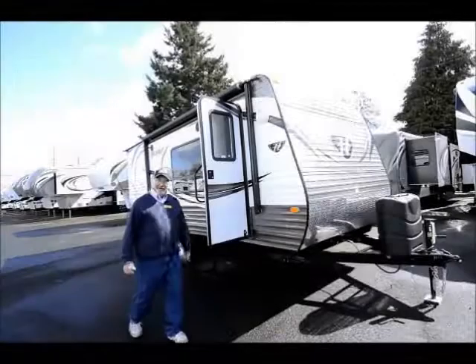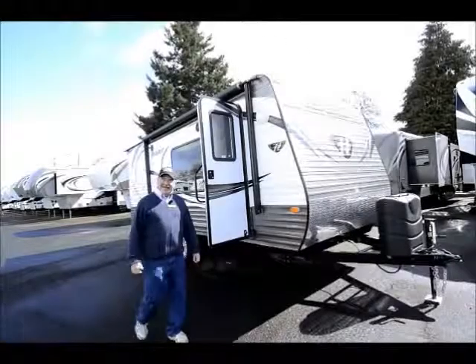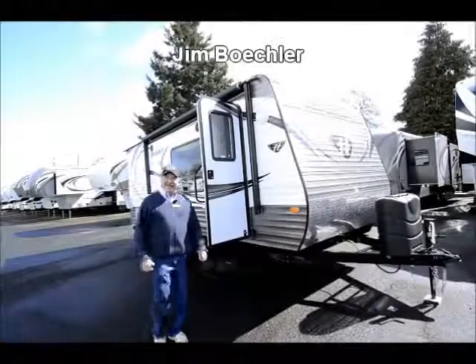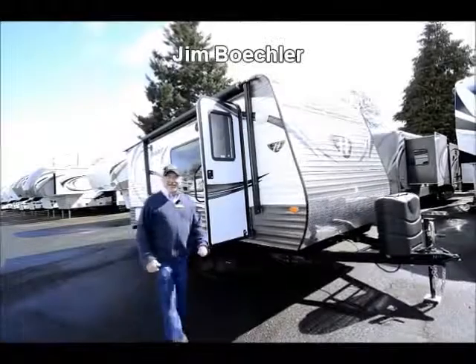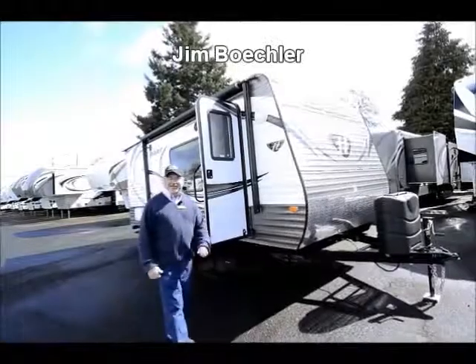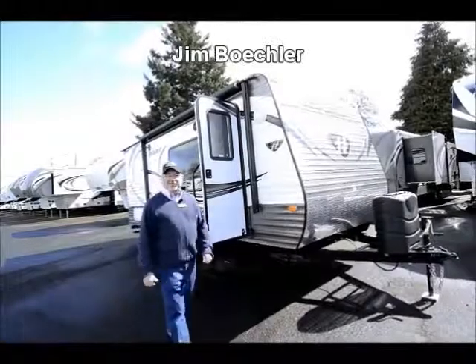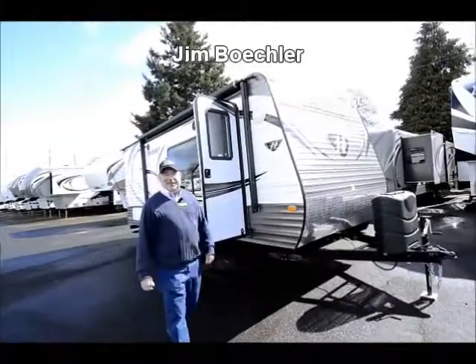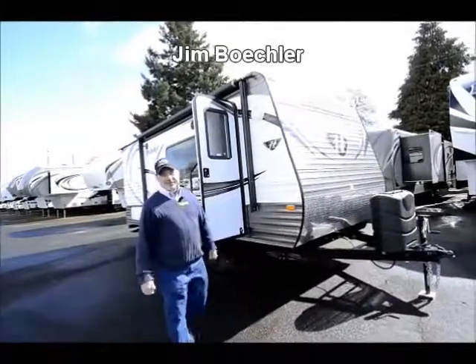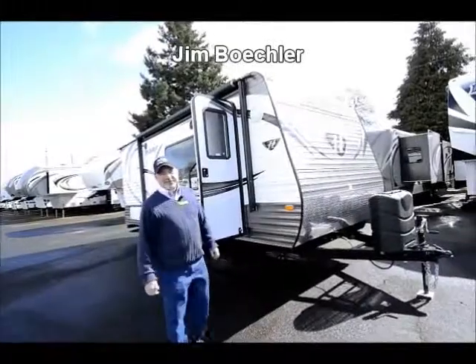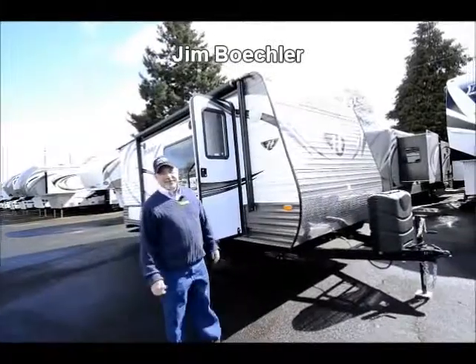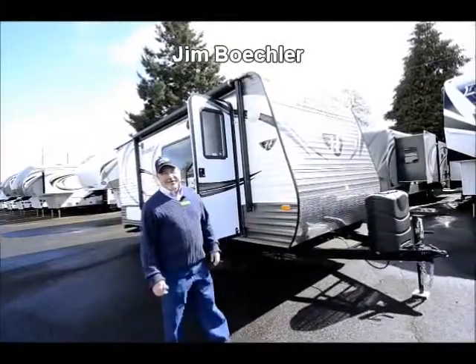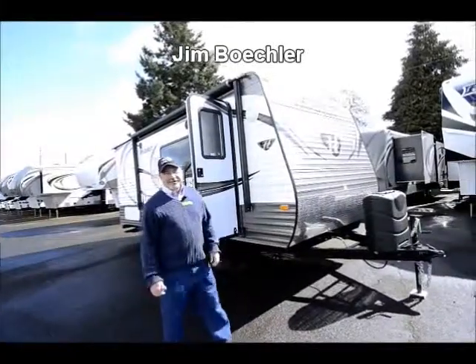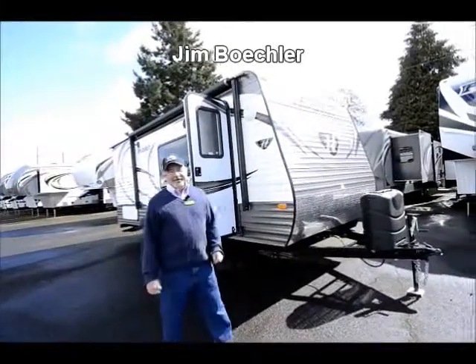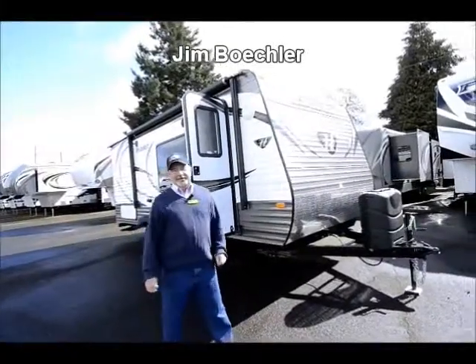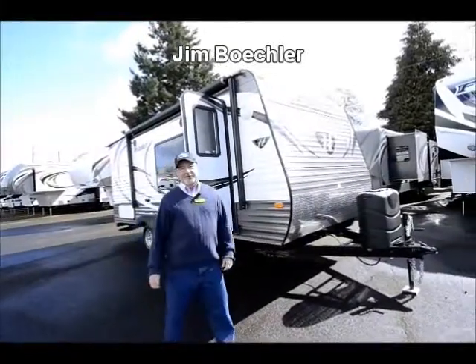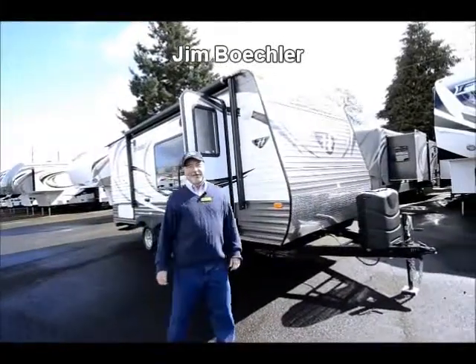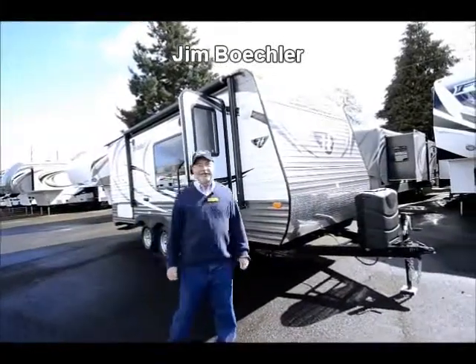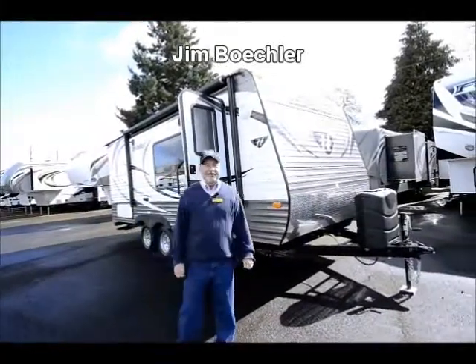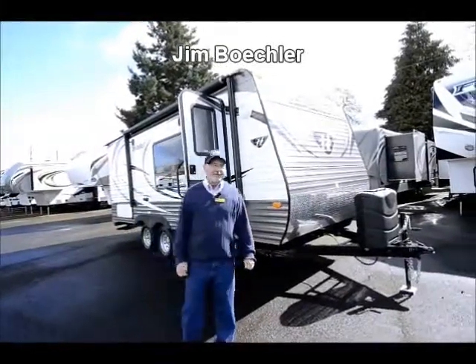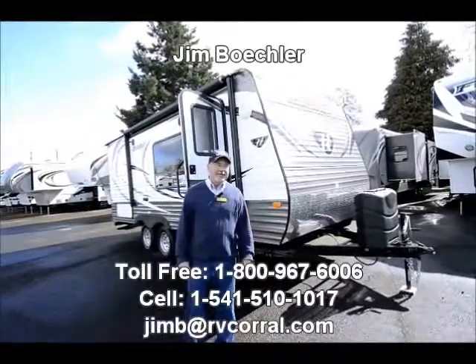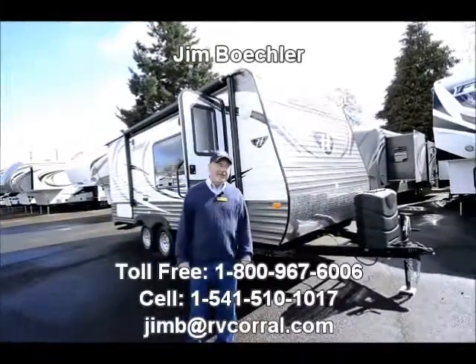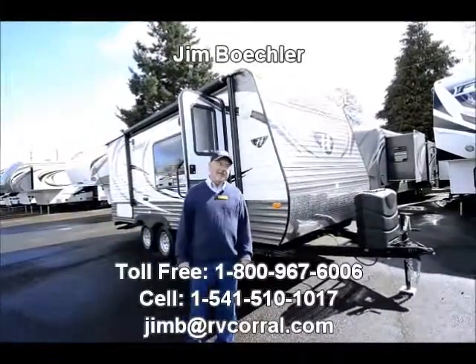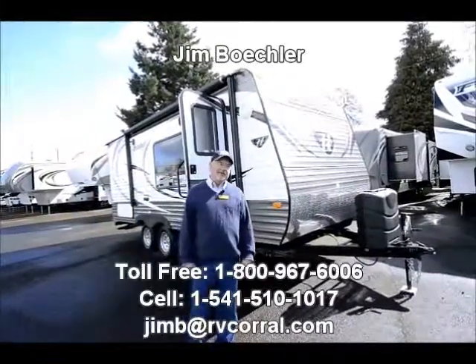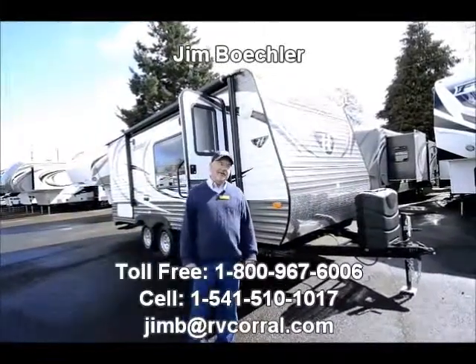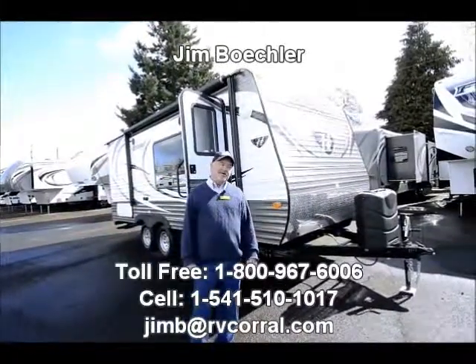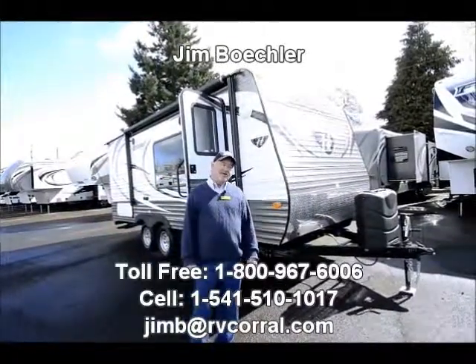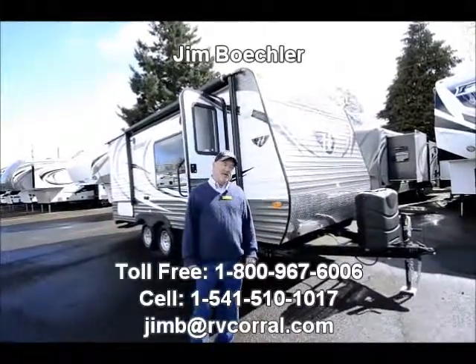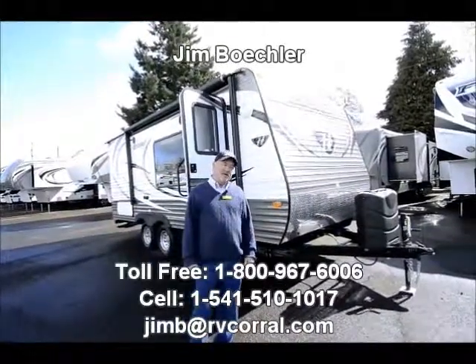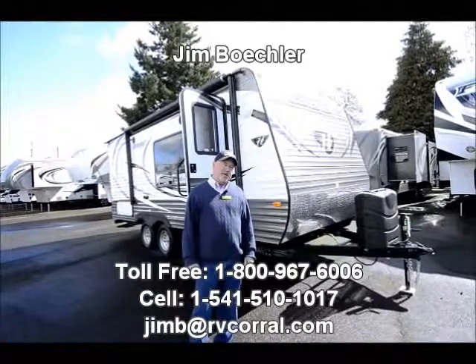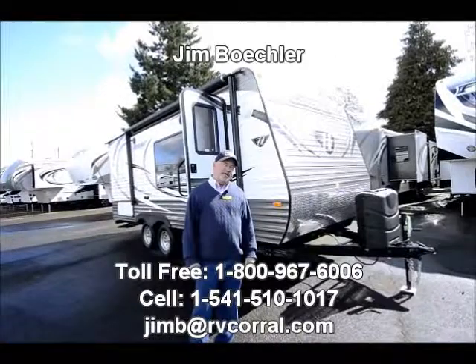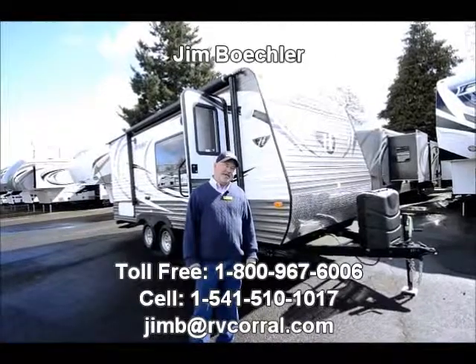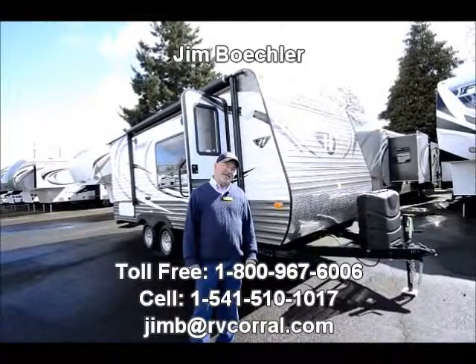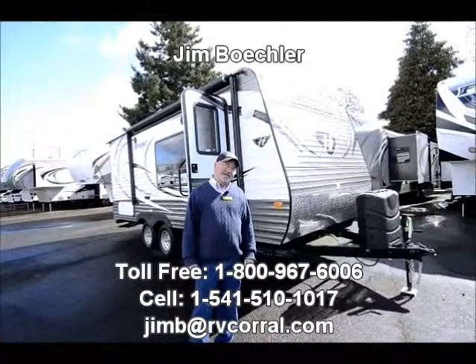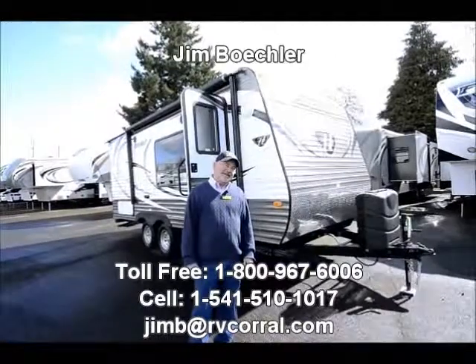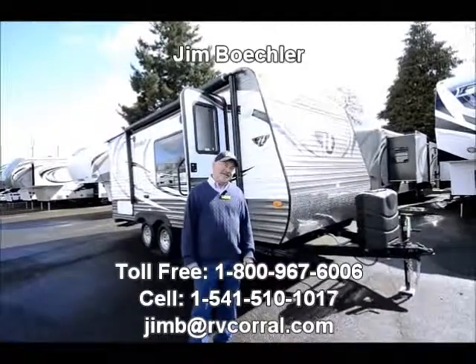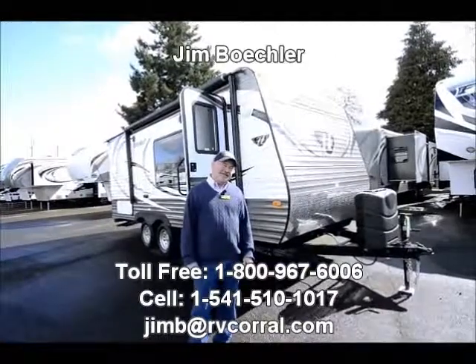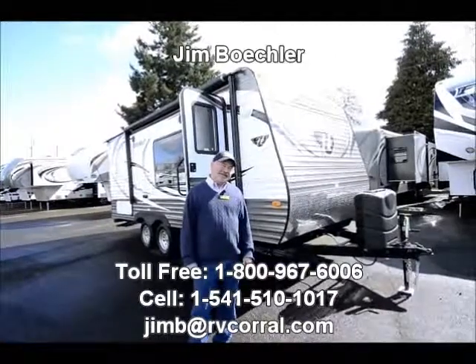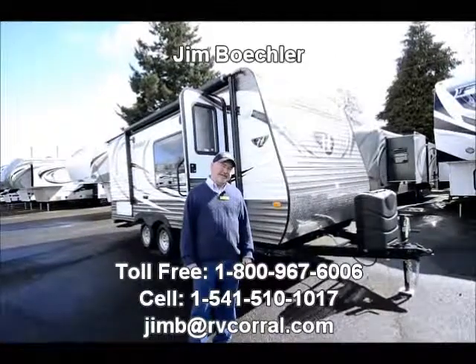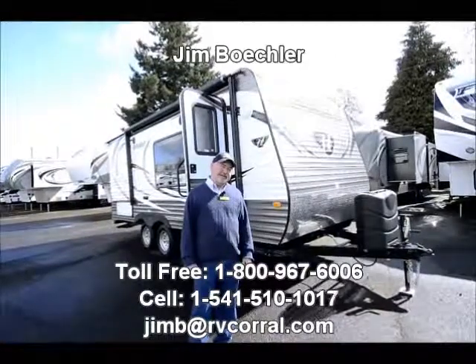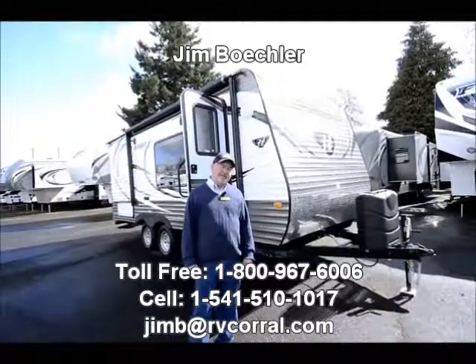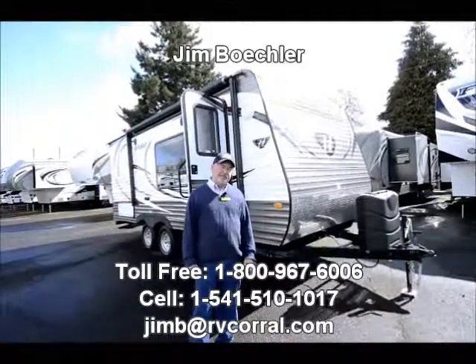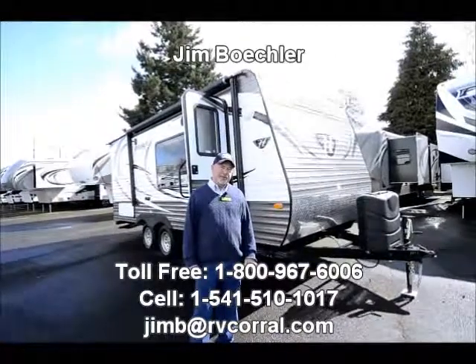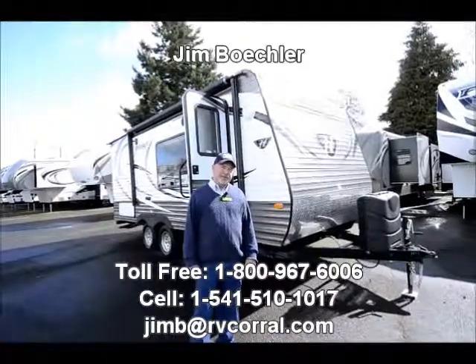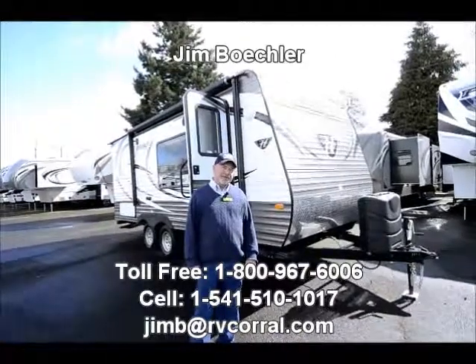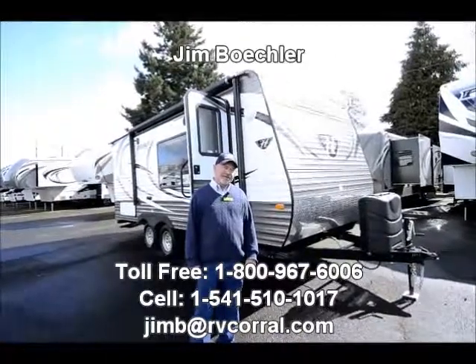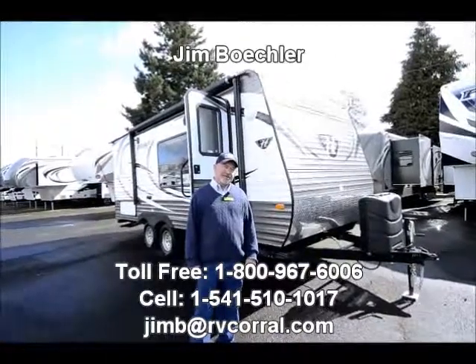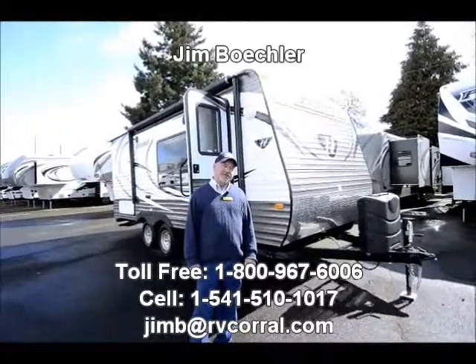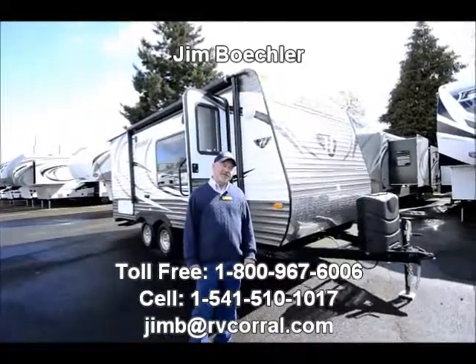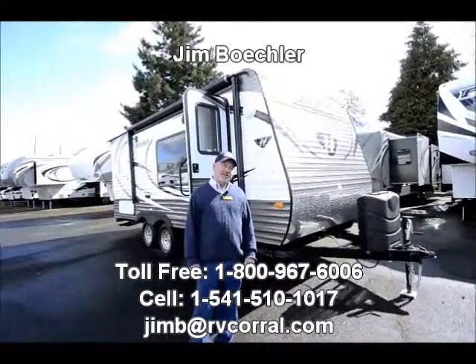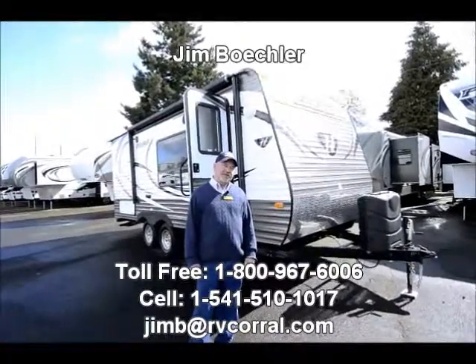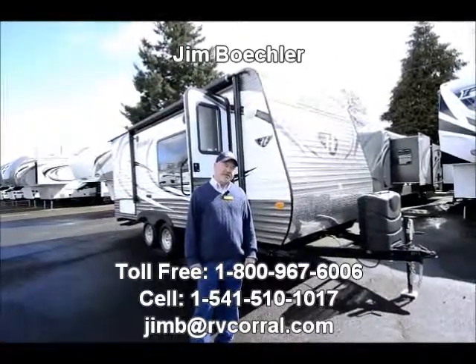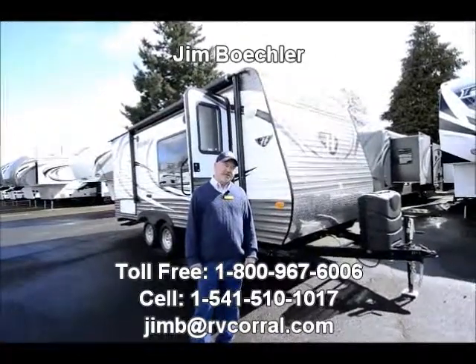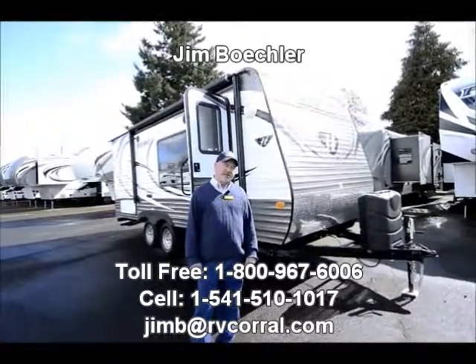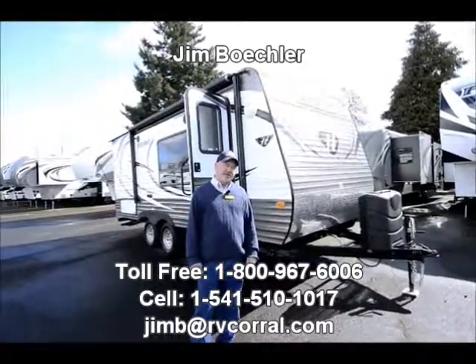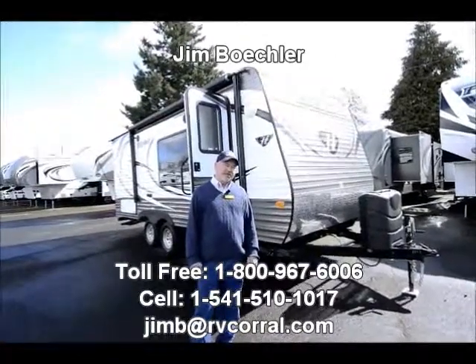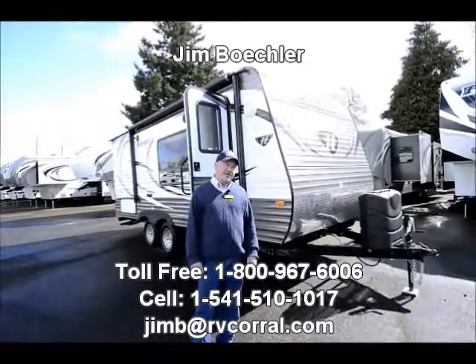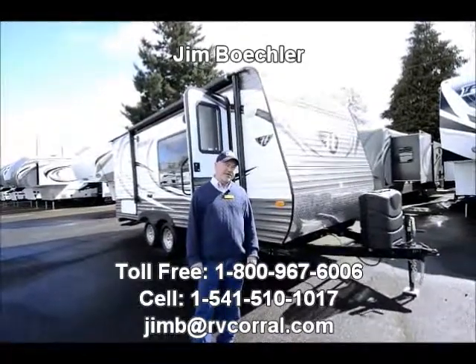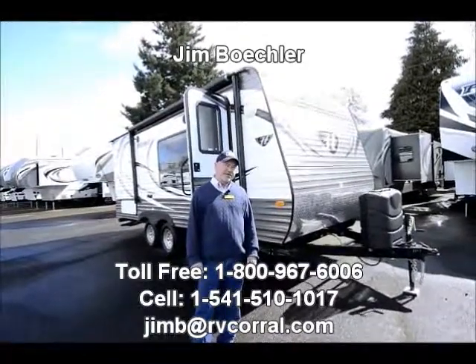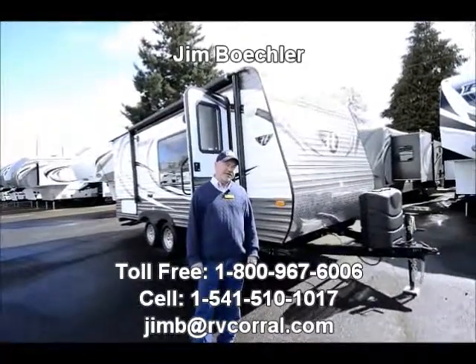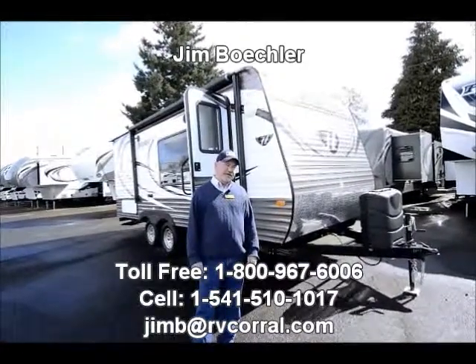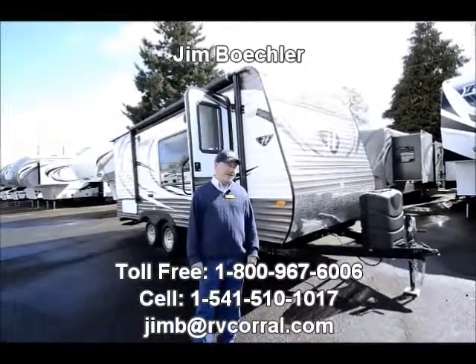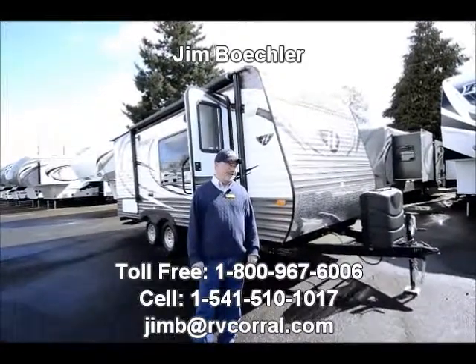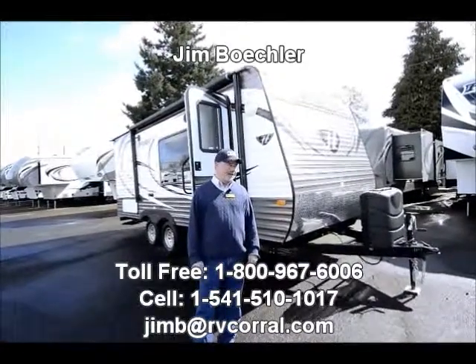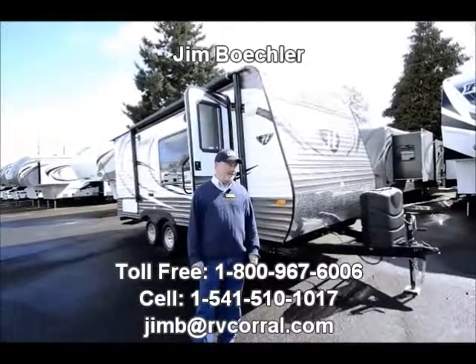Hi, Jim Beckler with the RV Corral. Welcome to our website. I'd like to take a couple minutes to show you a trailer that we just got in here.